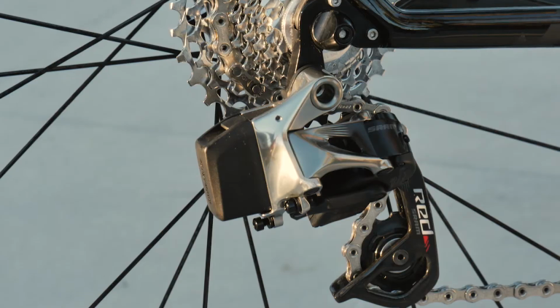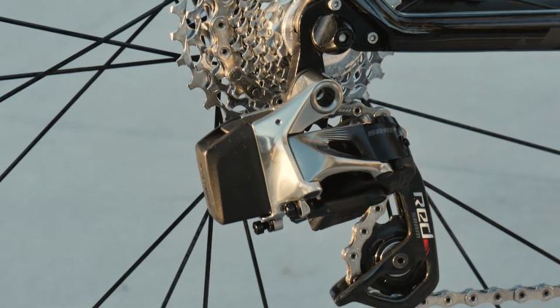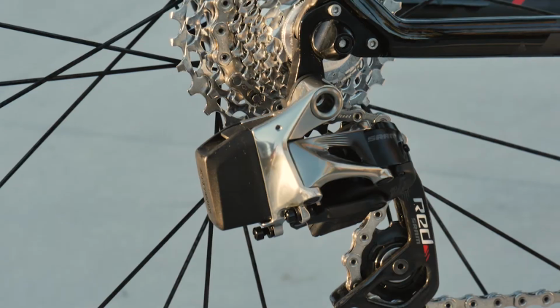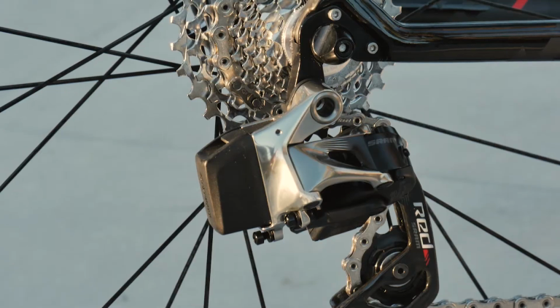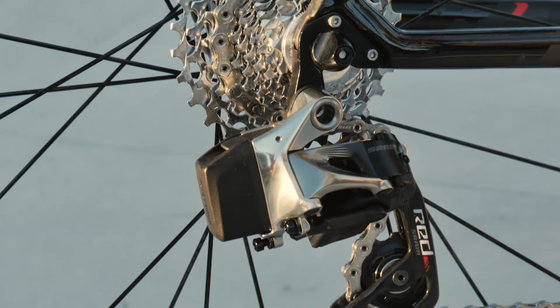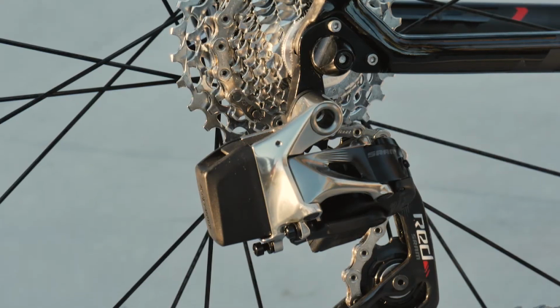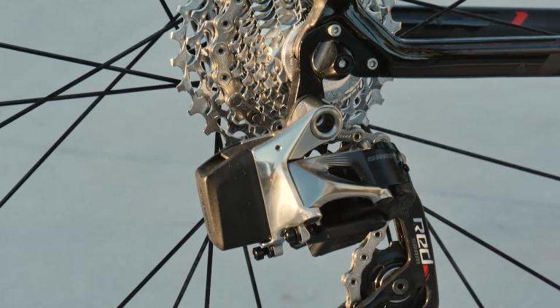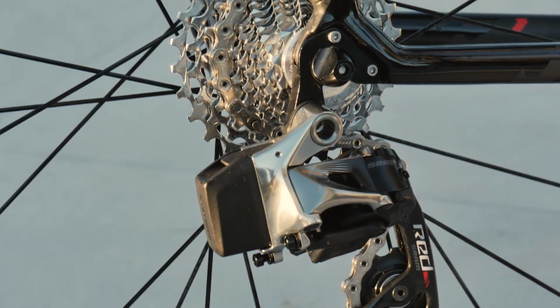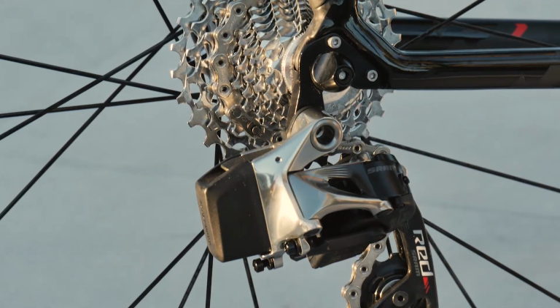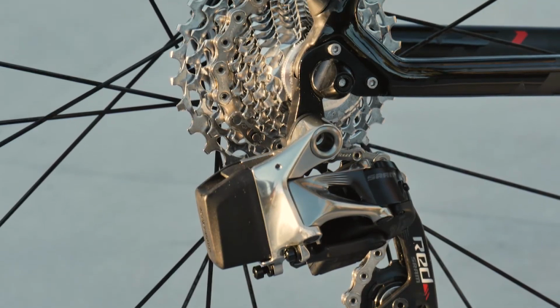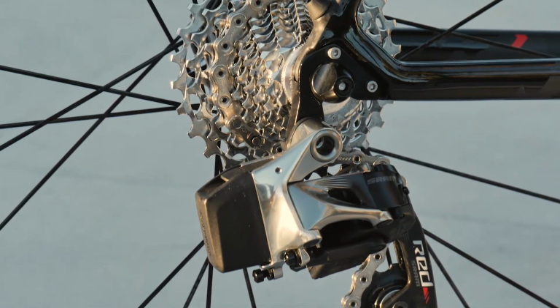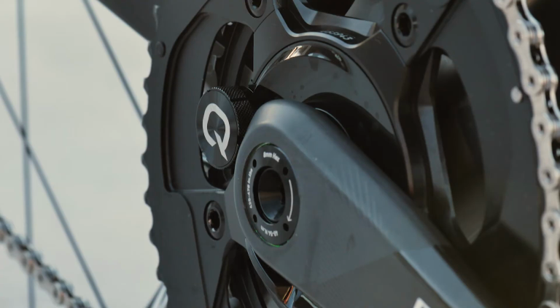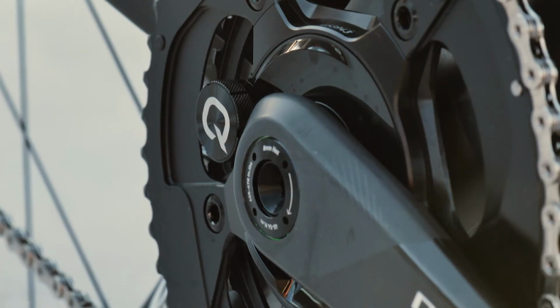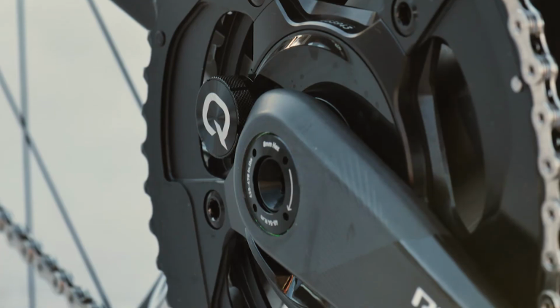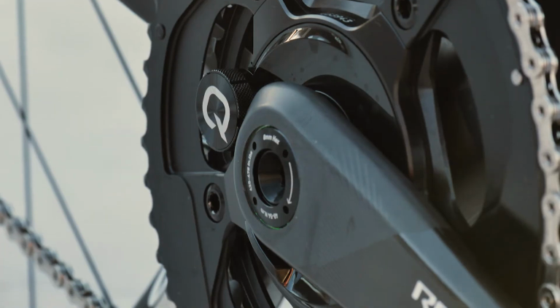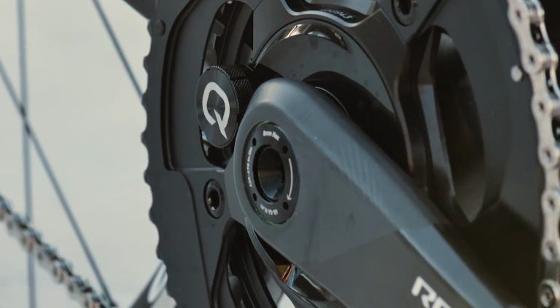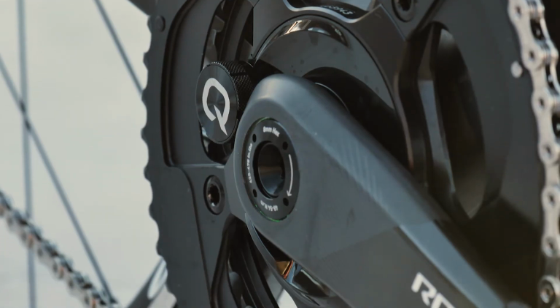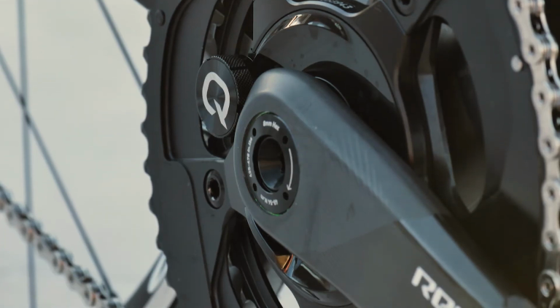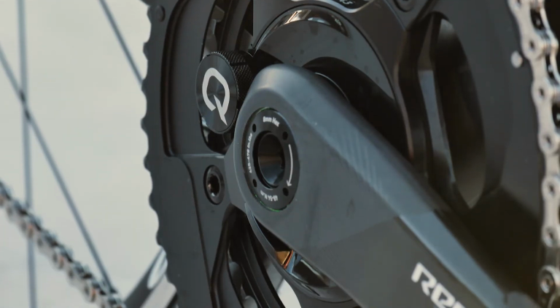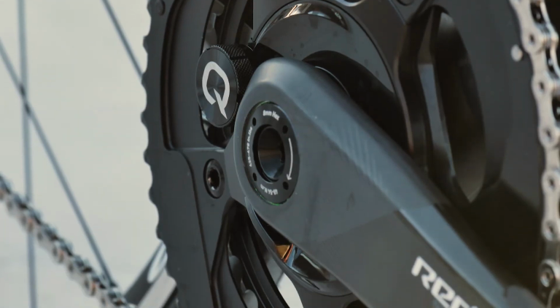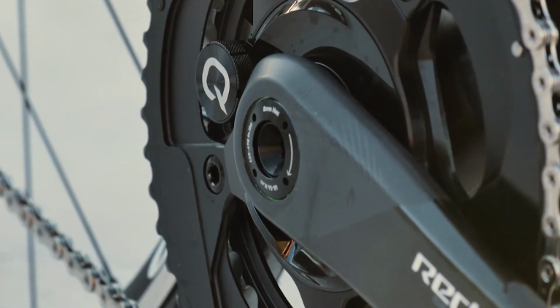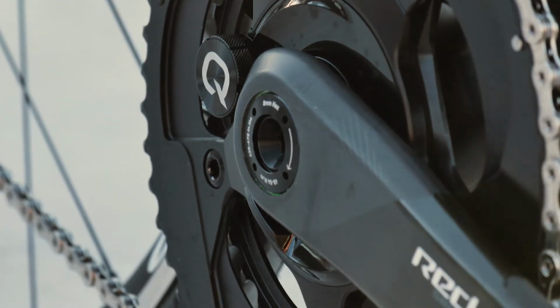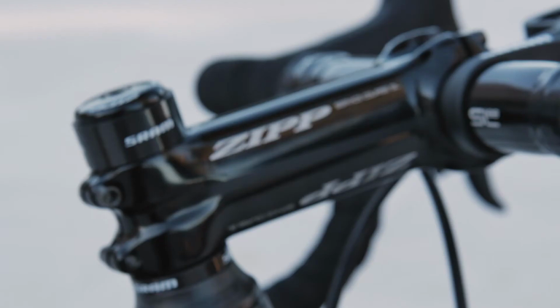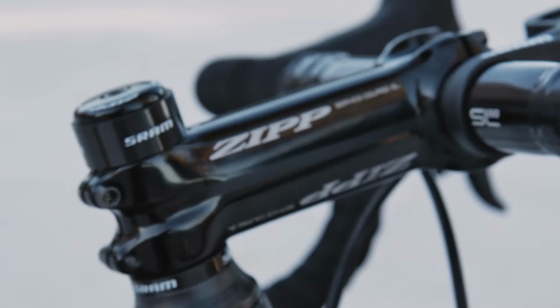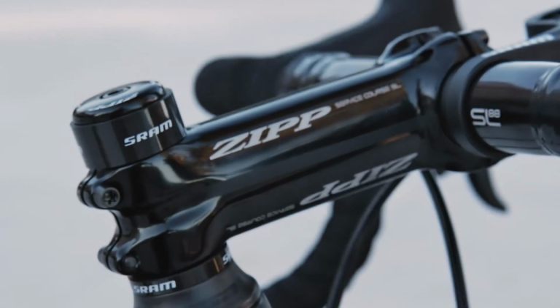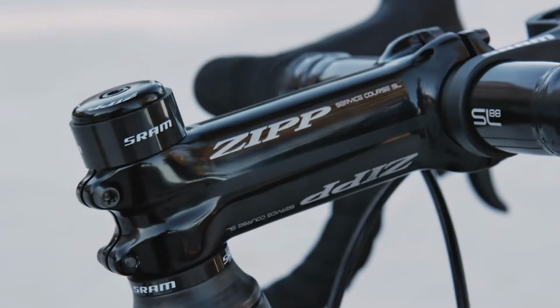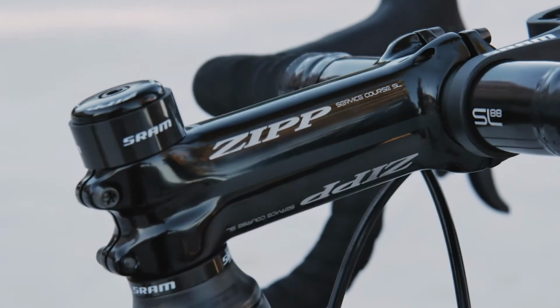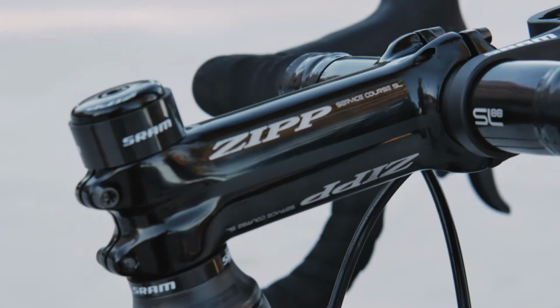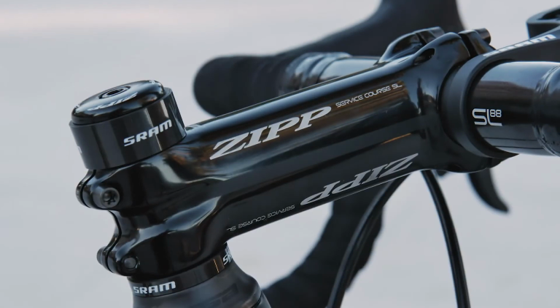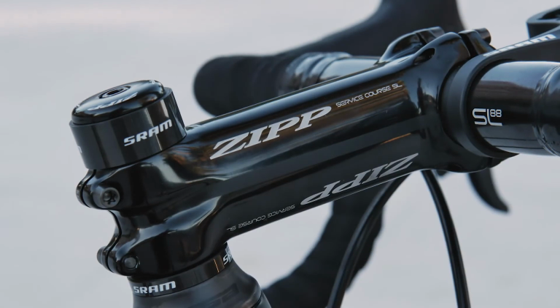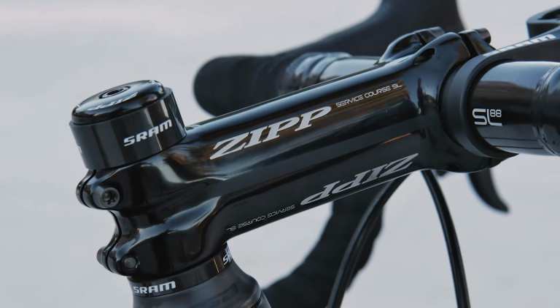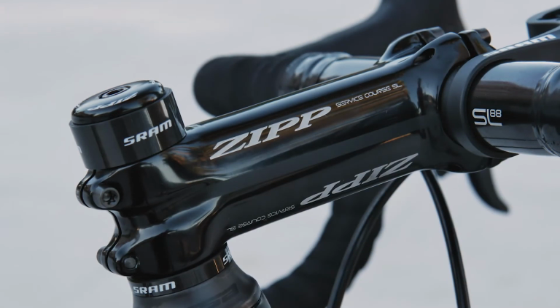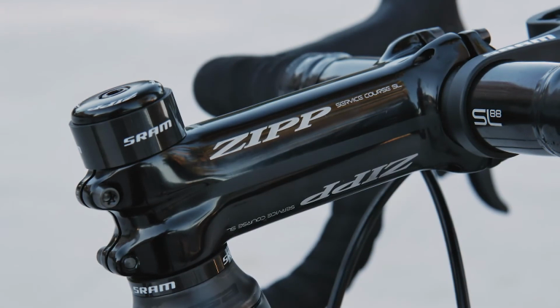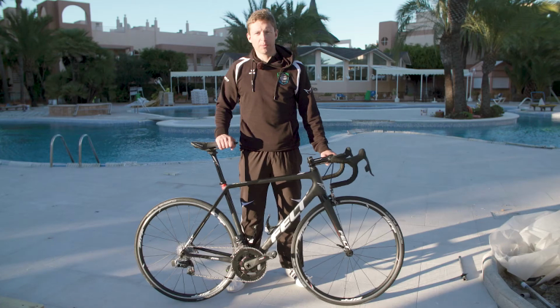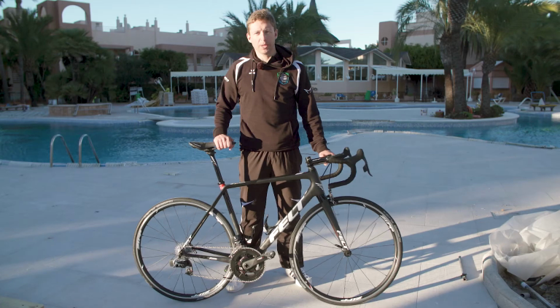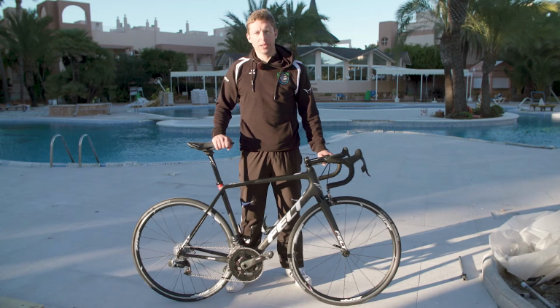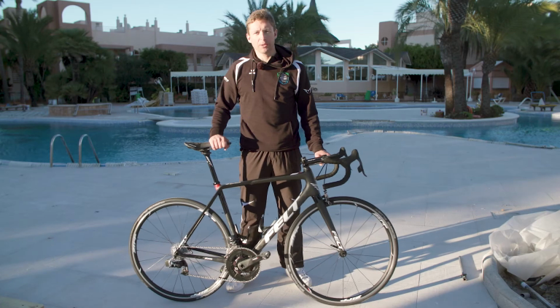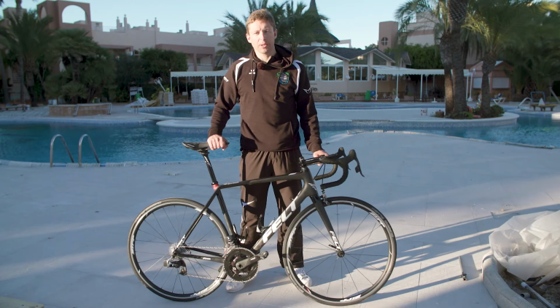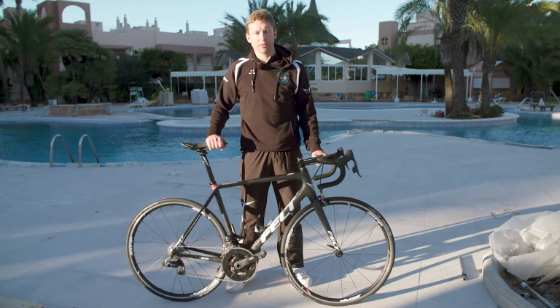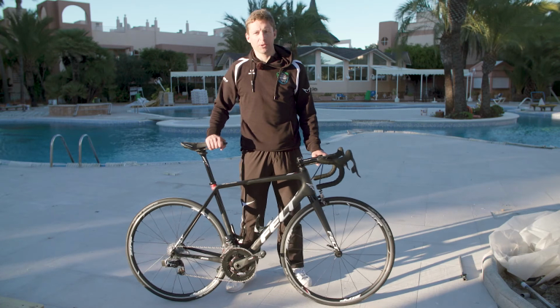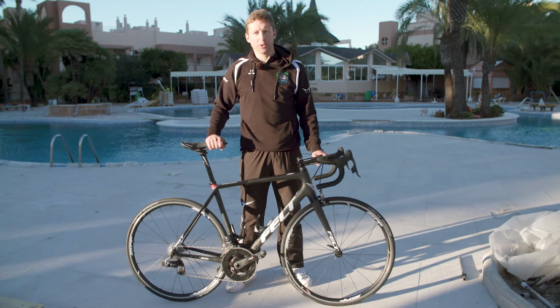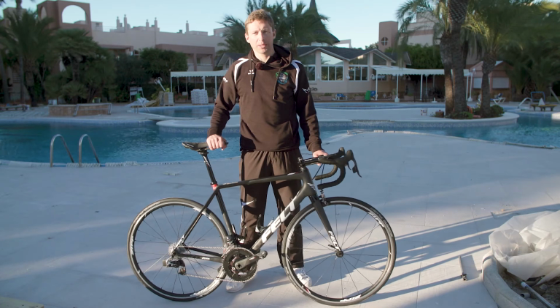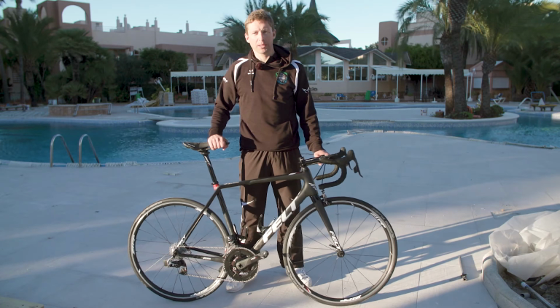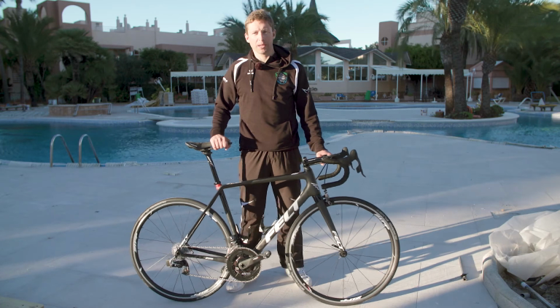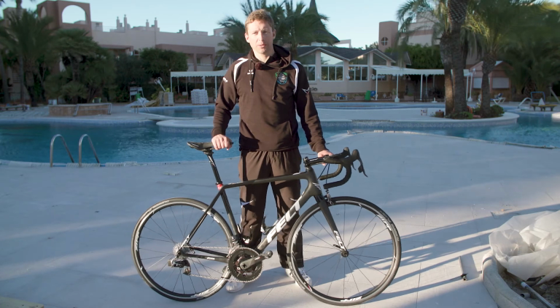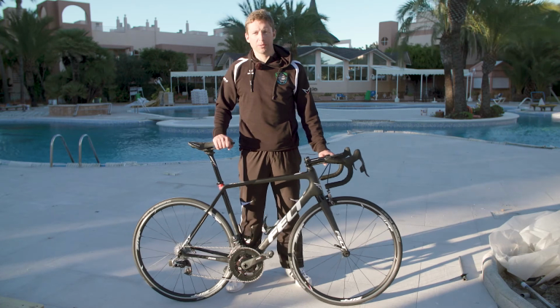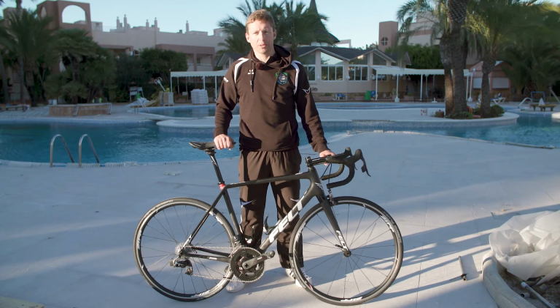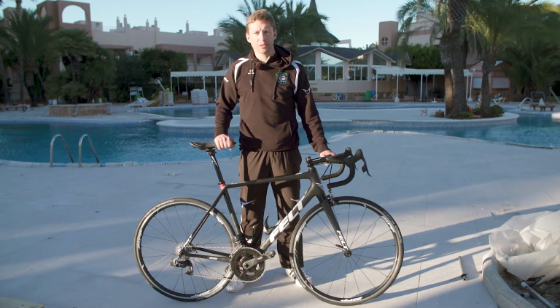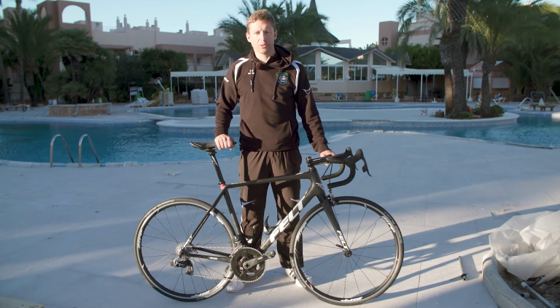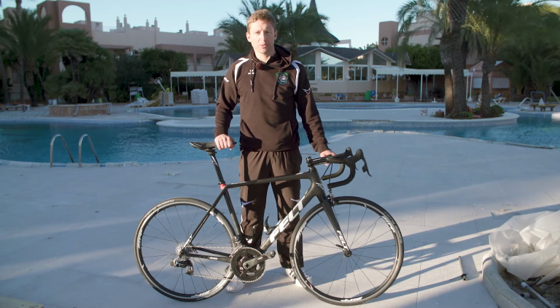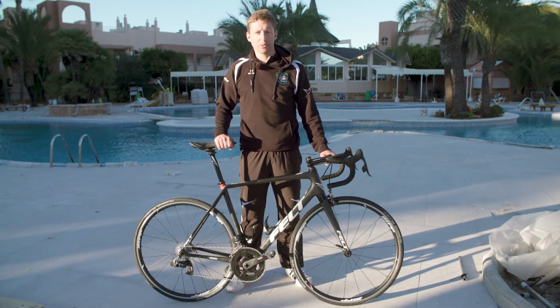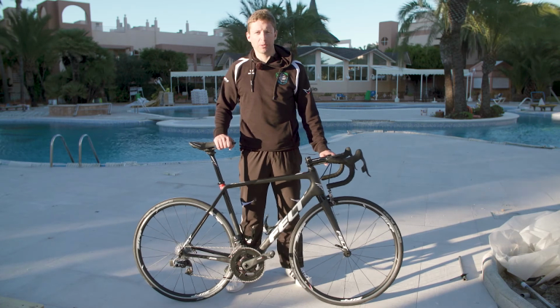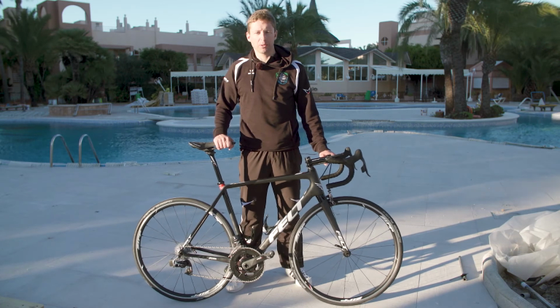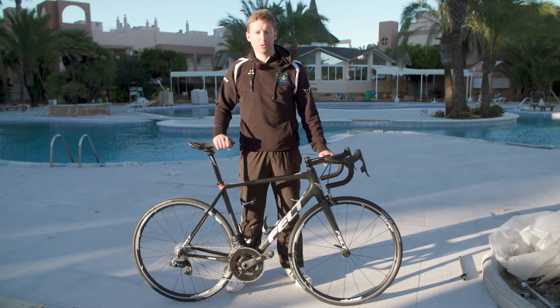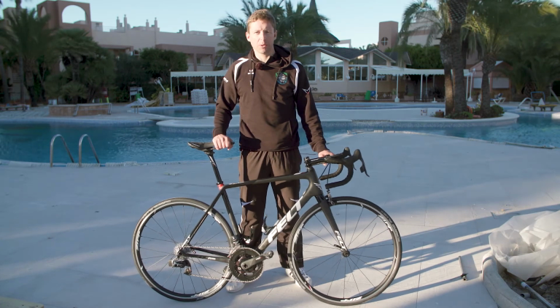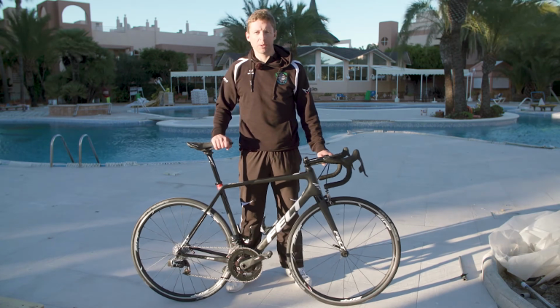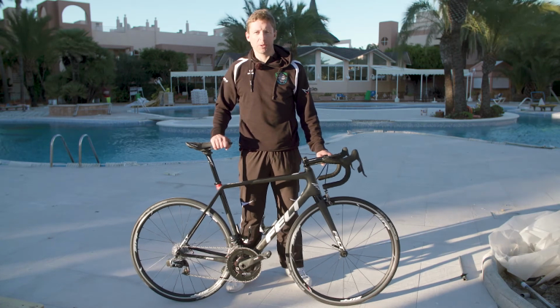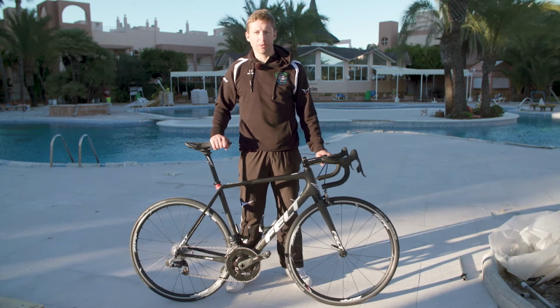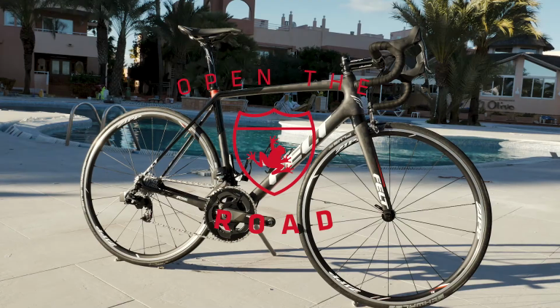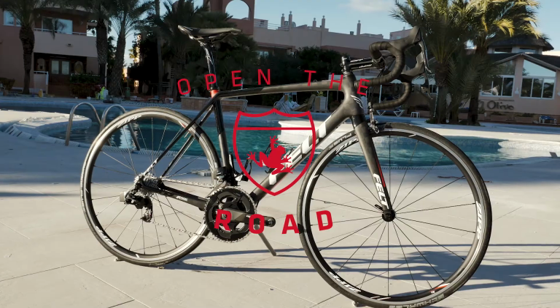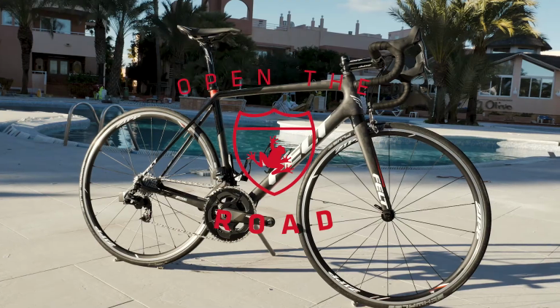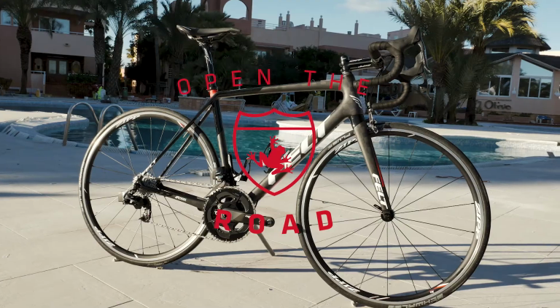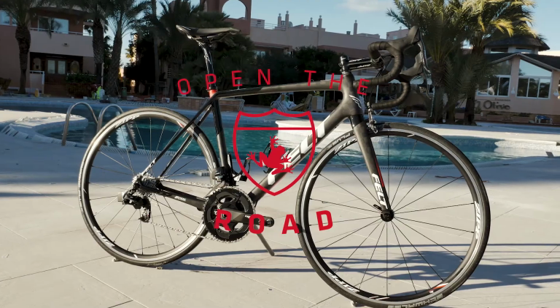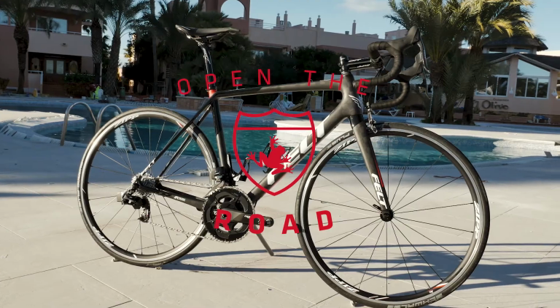One of the best bikes I ever had, so I'm really looking forward now to go in the races with it.